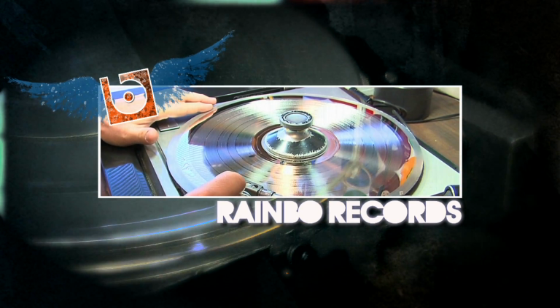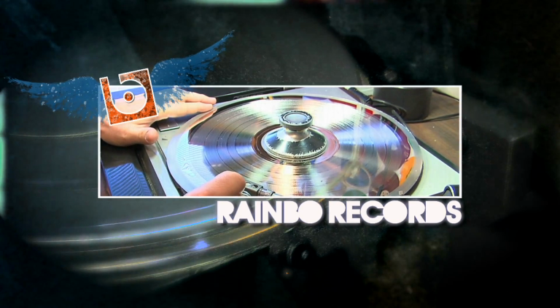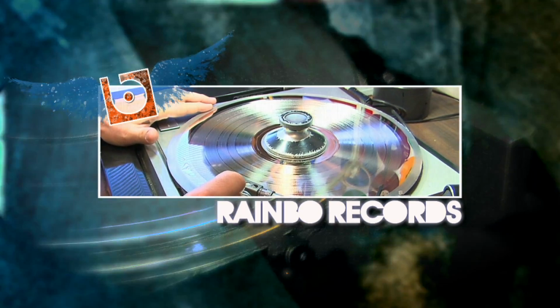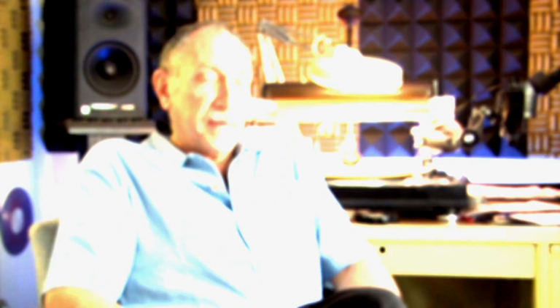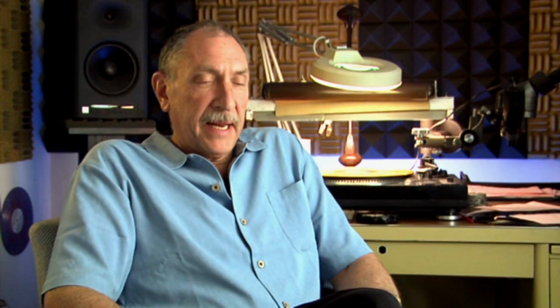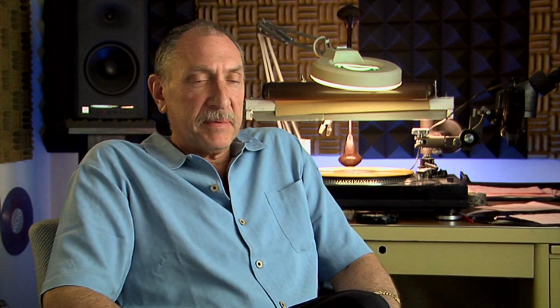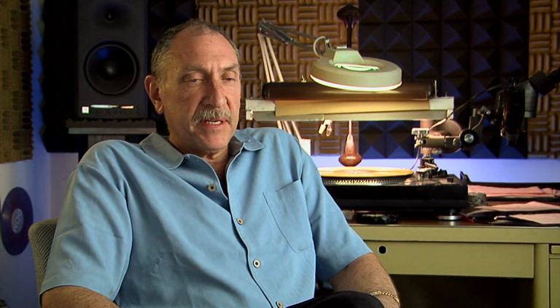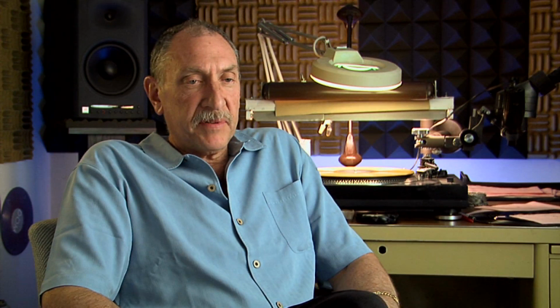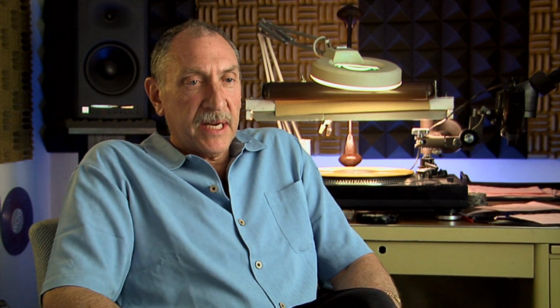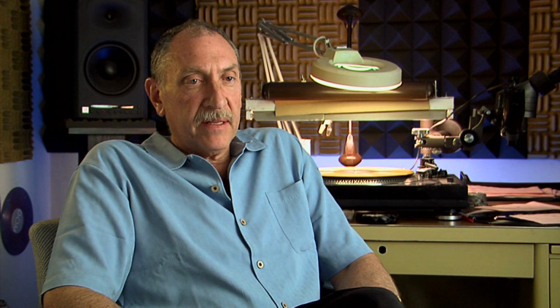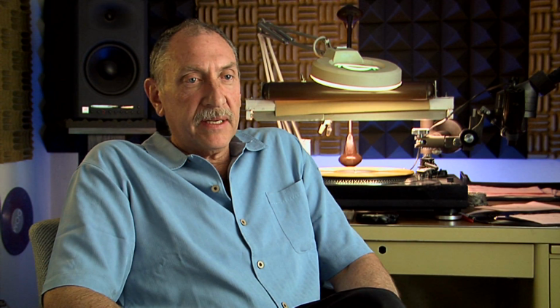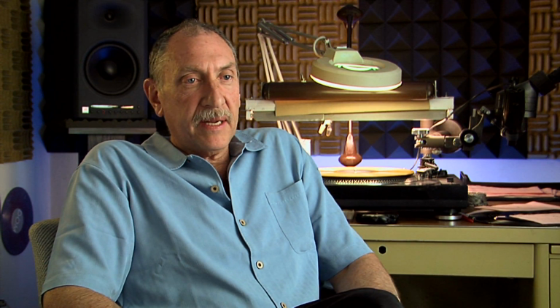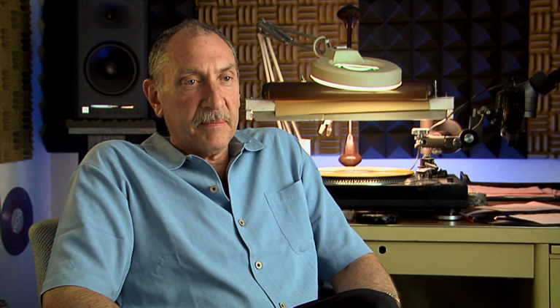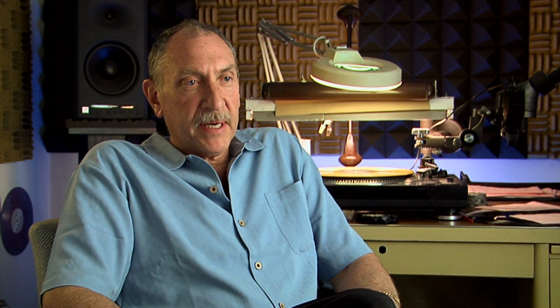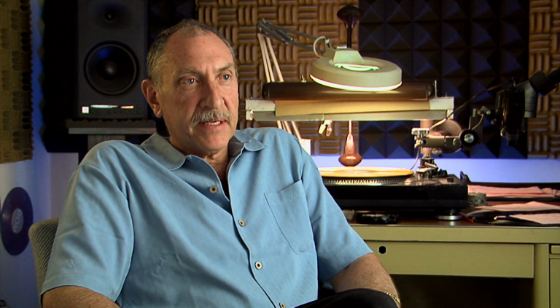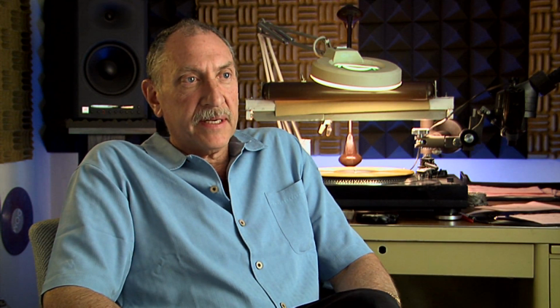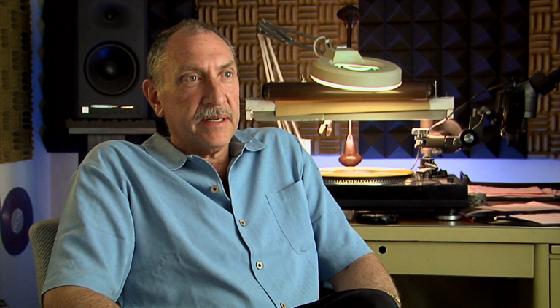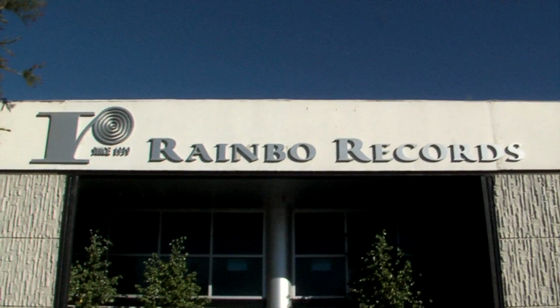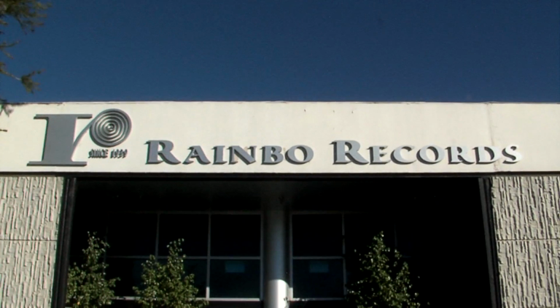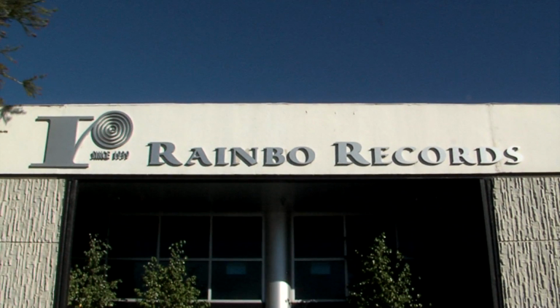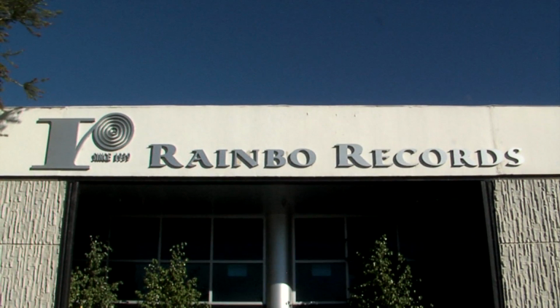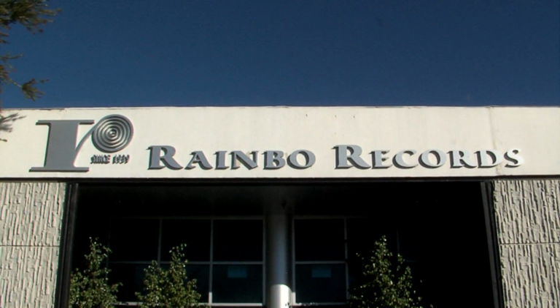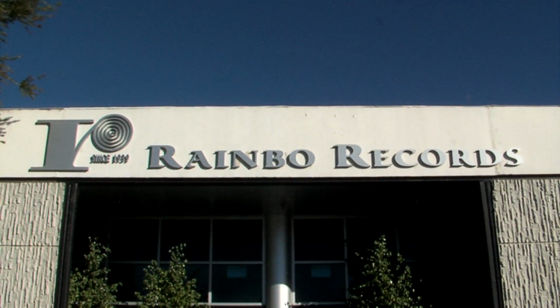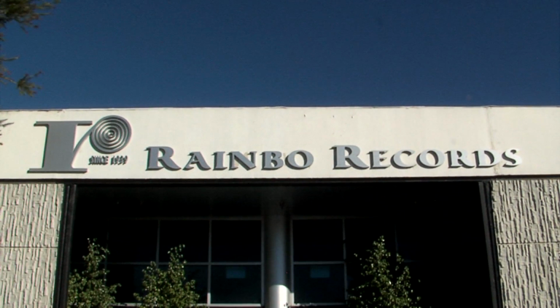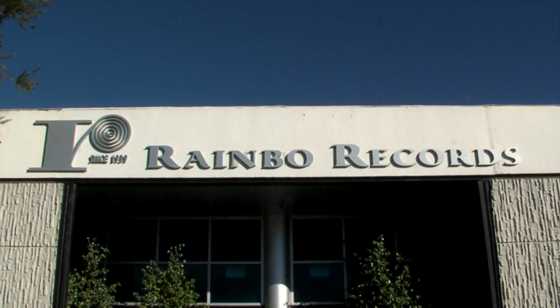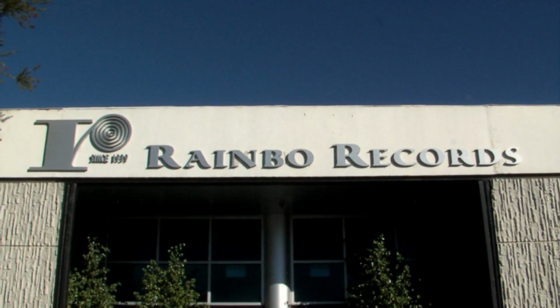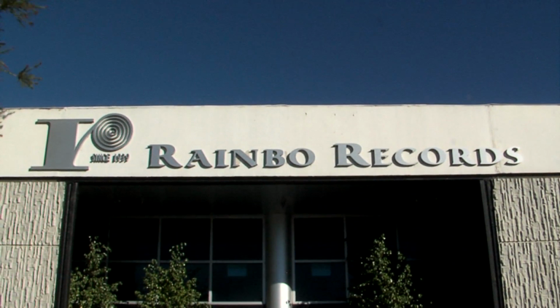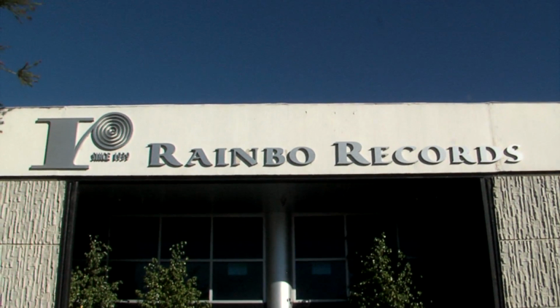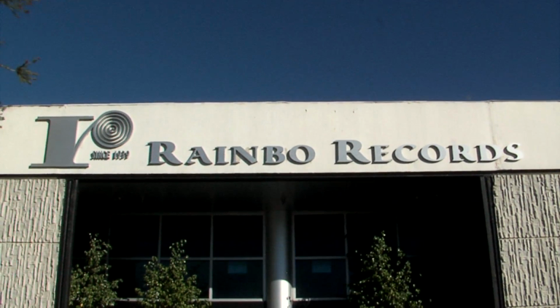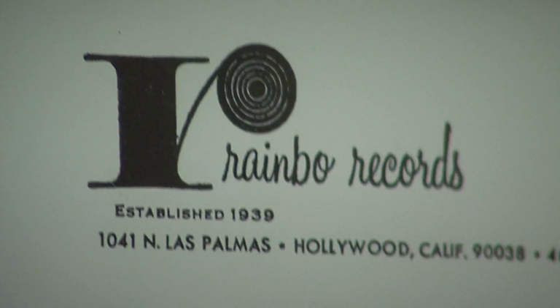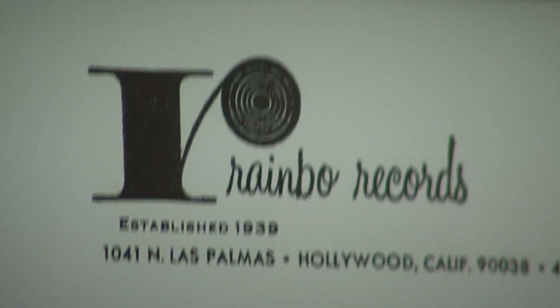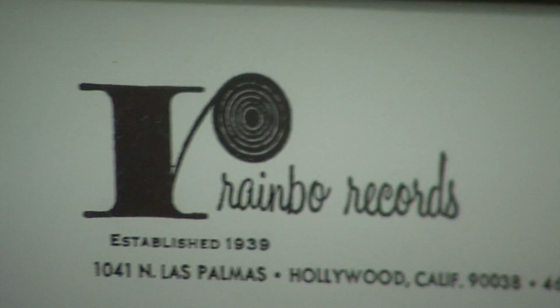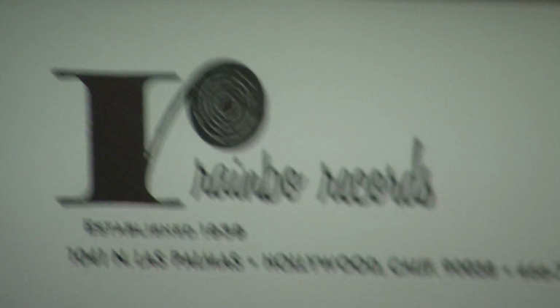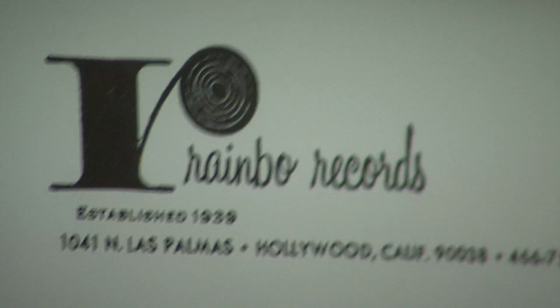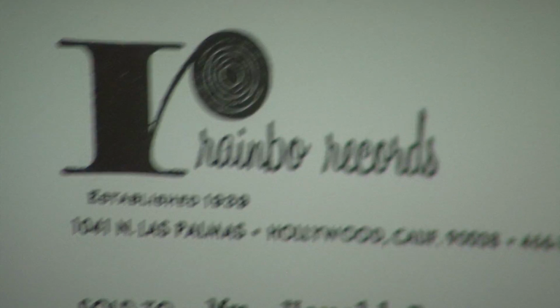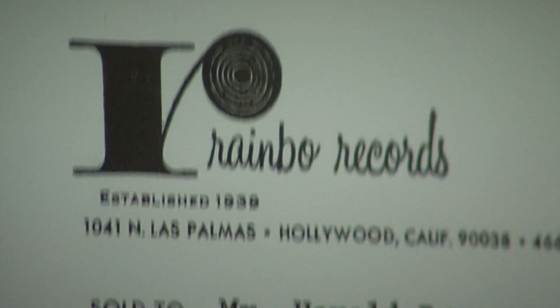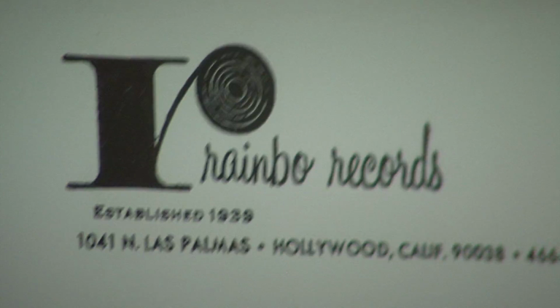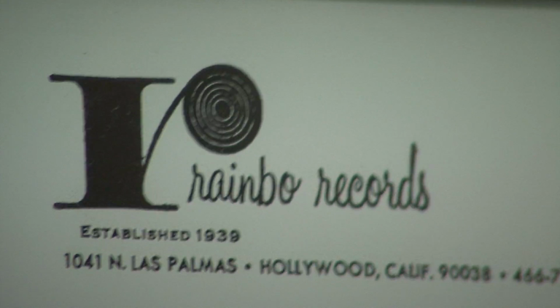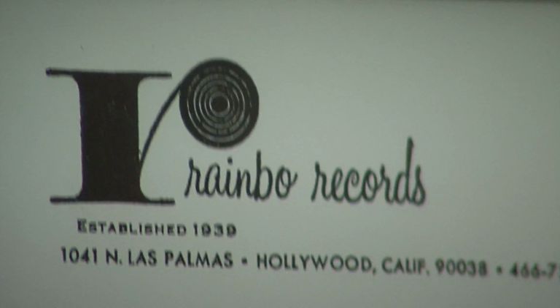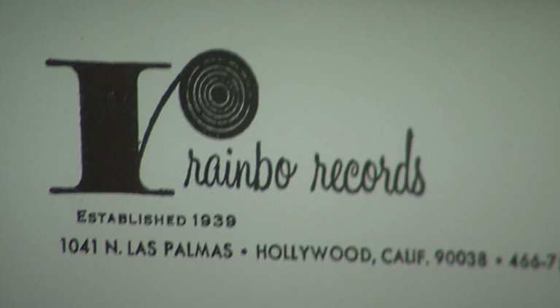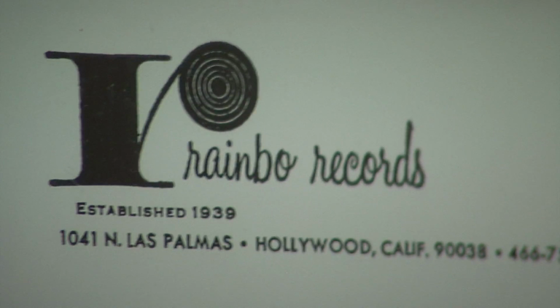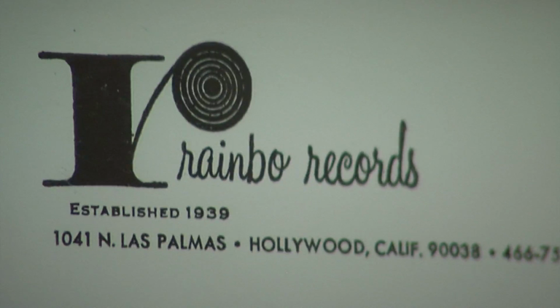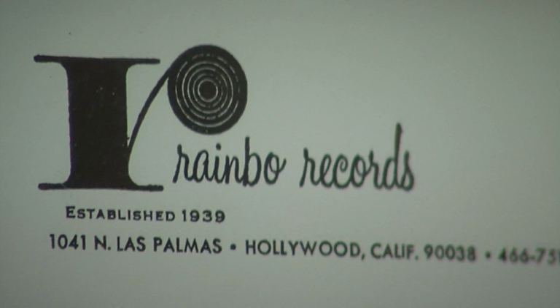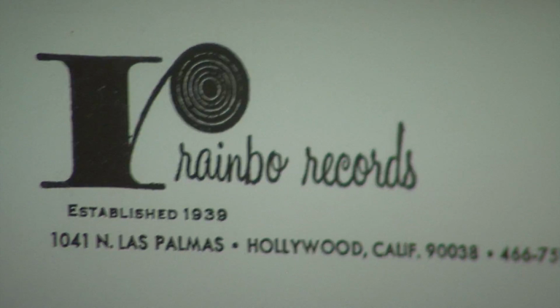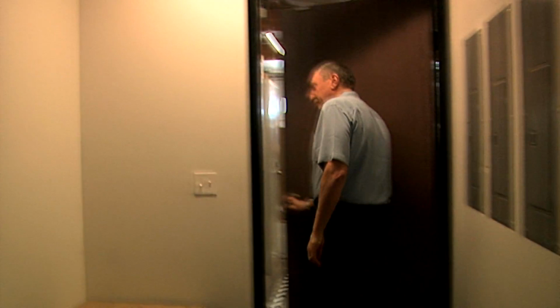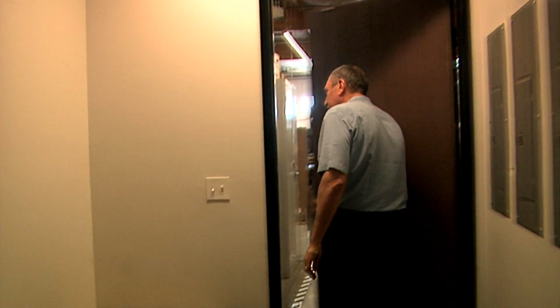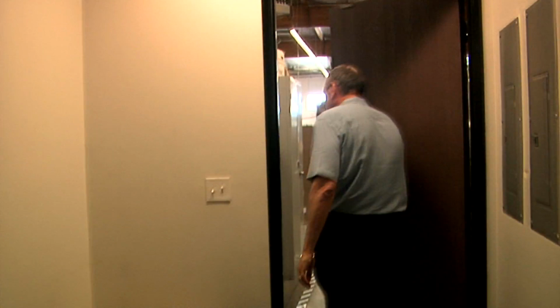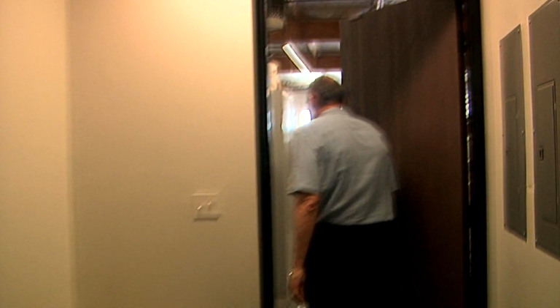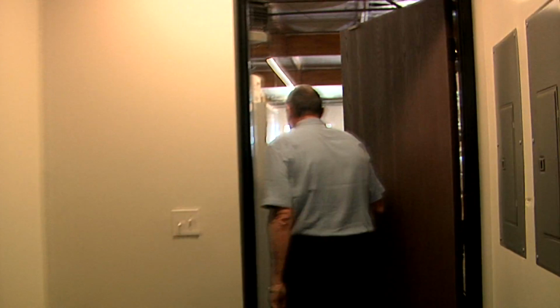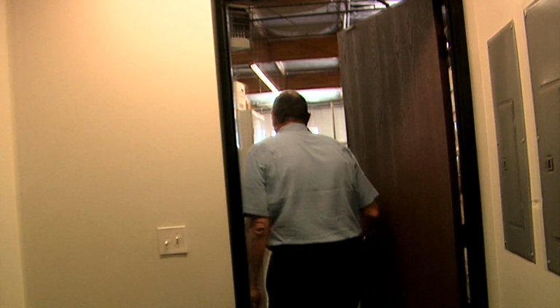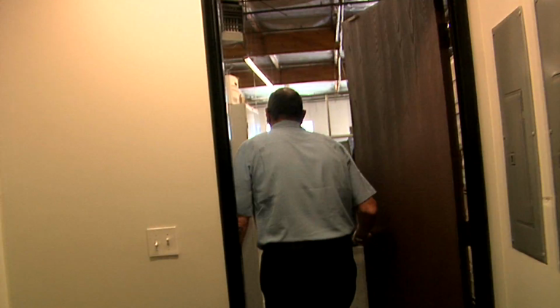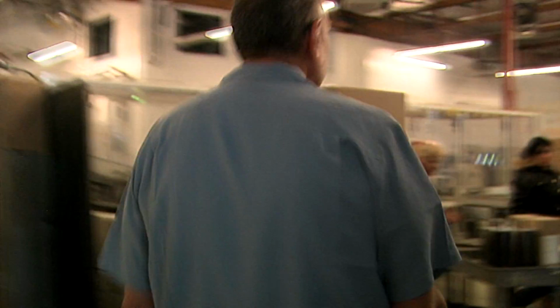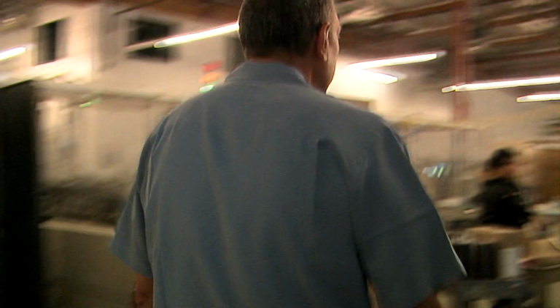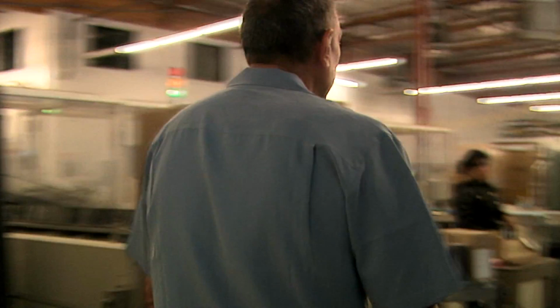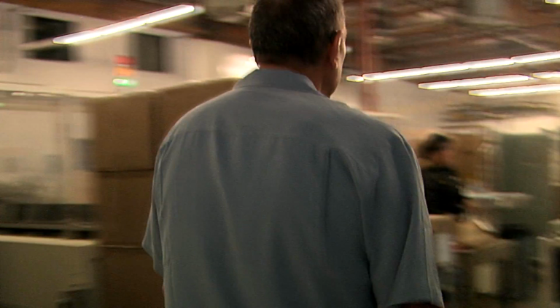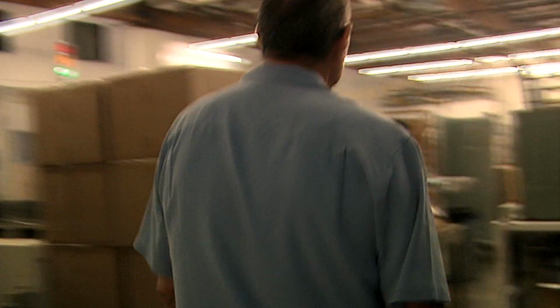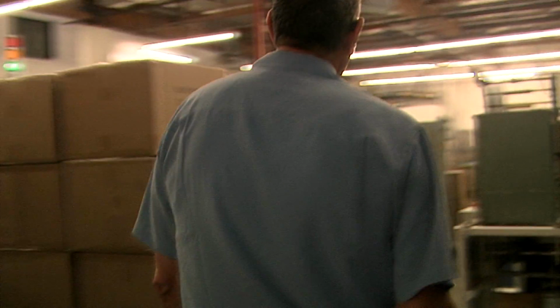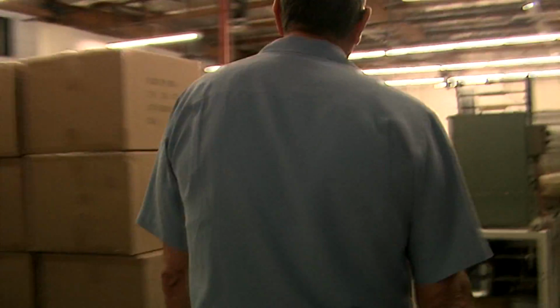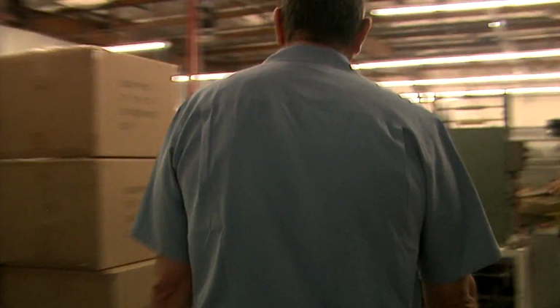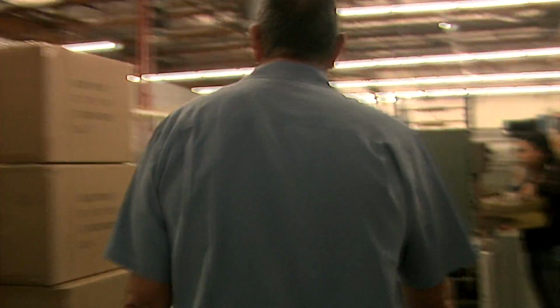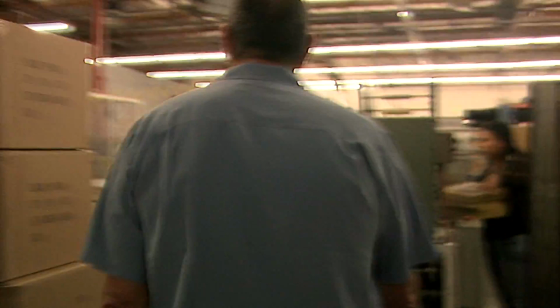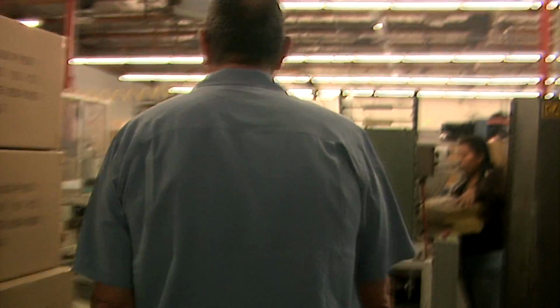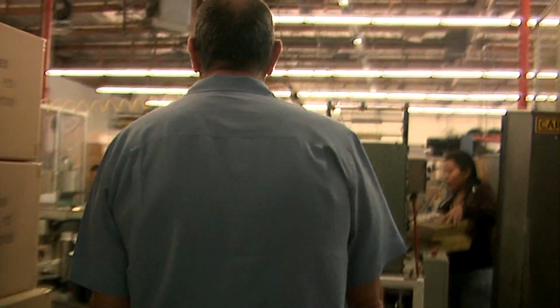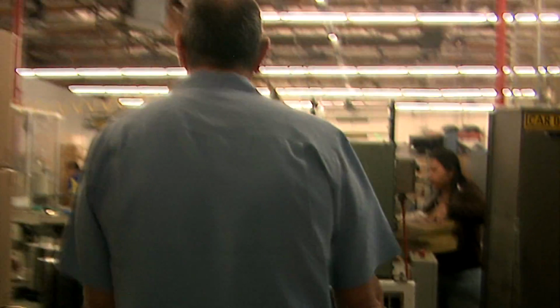My name is Steve Sheldon. I'm president of Rainbow Records, established in 1939, and I've been doing this for 40 years.